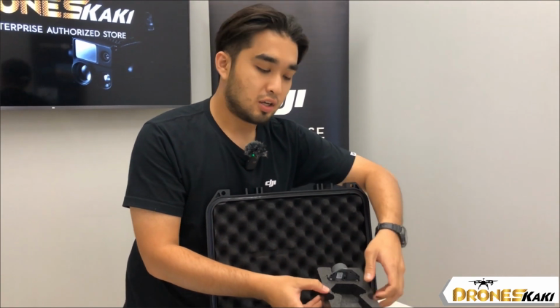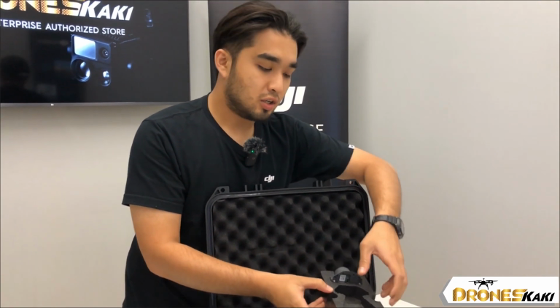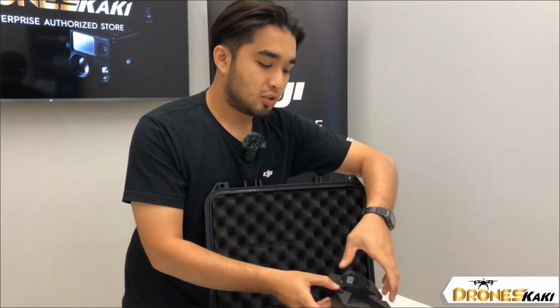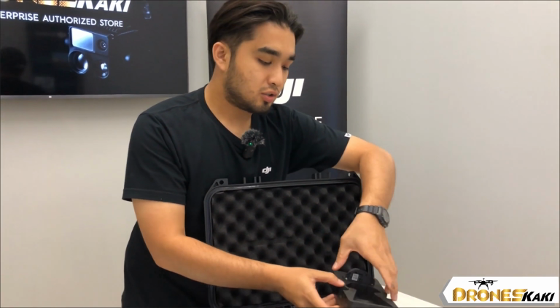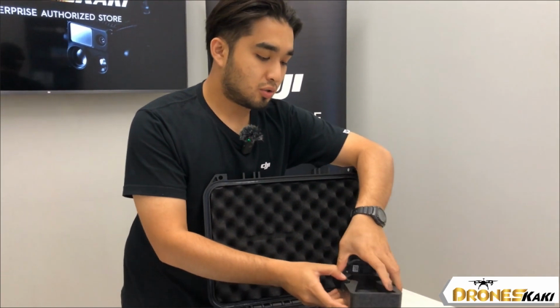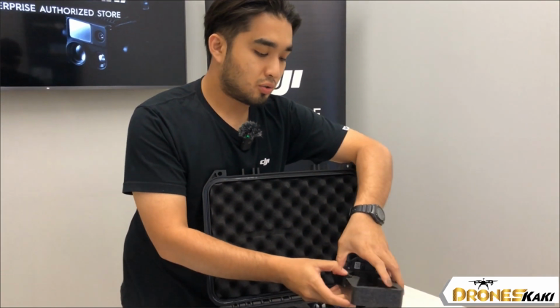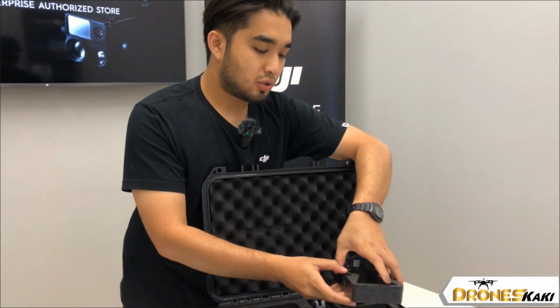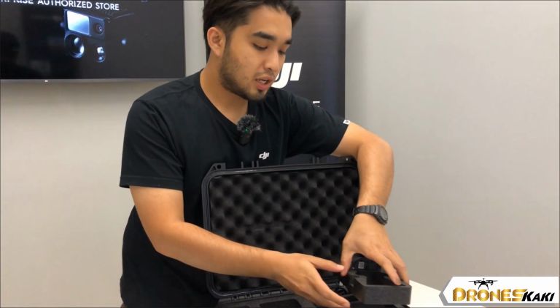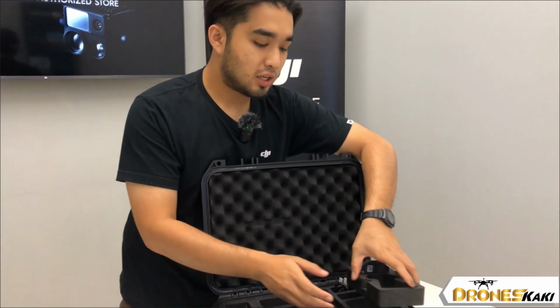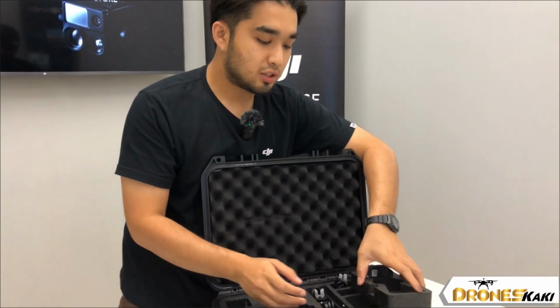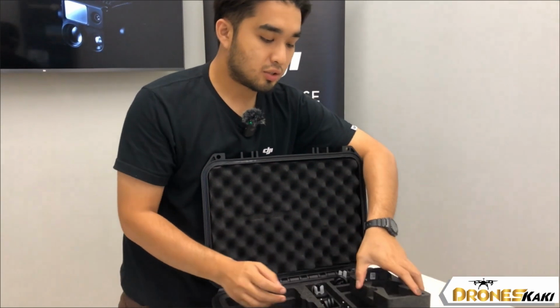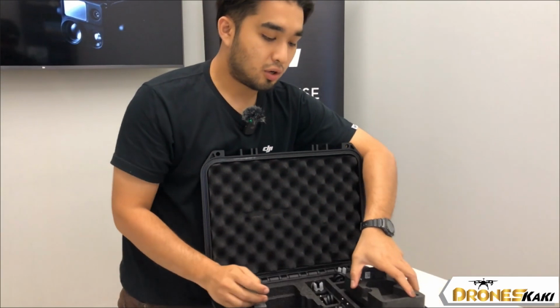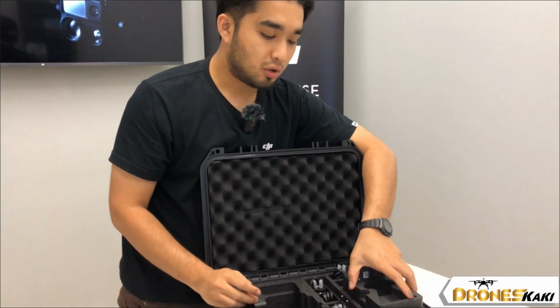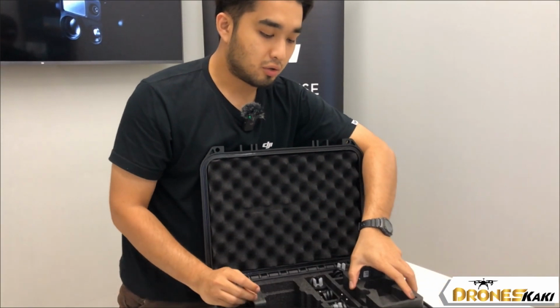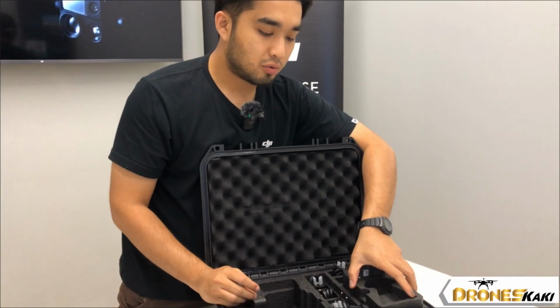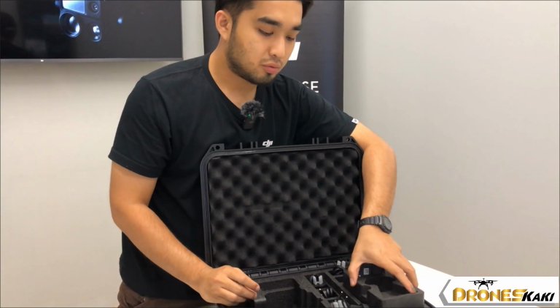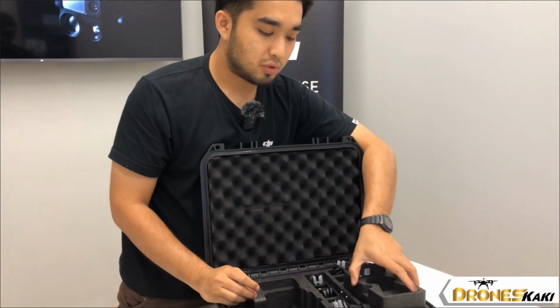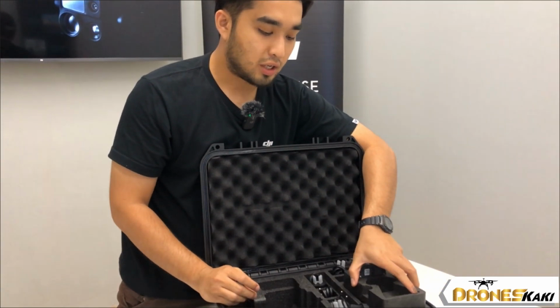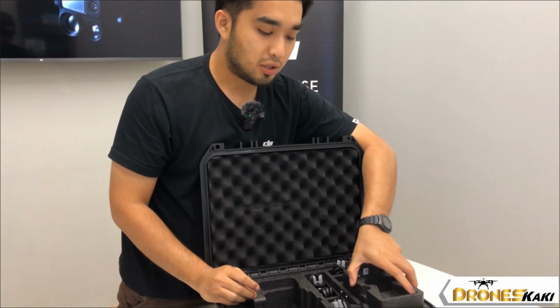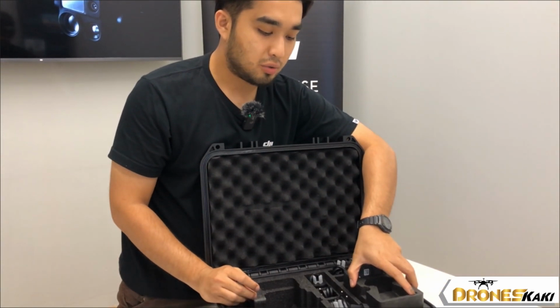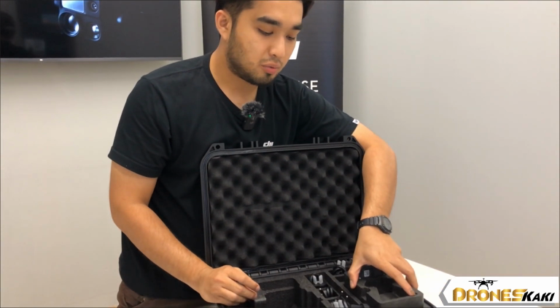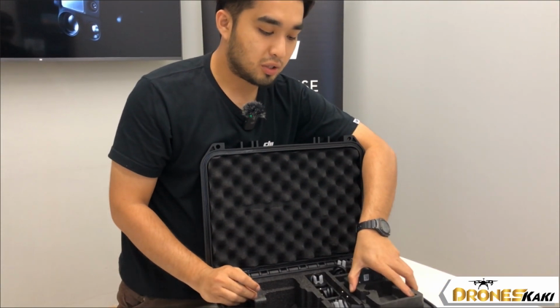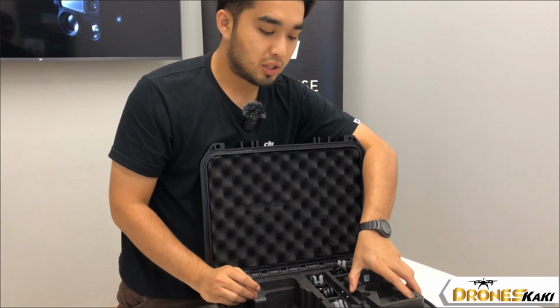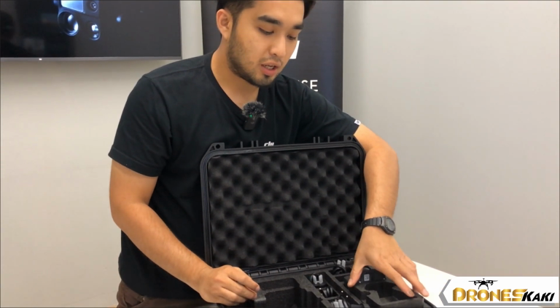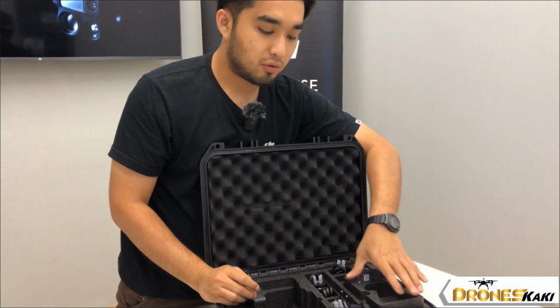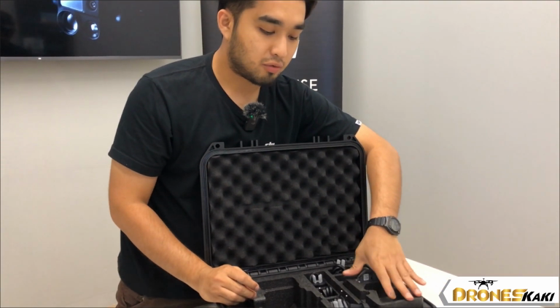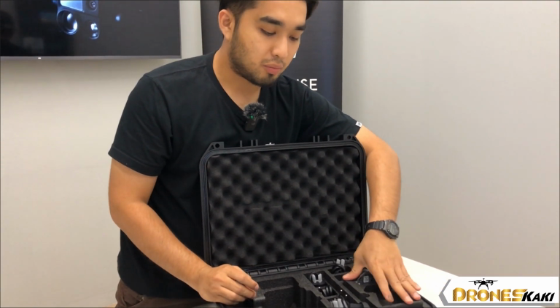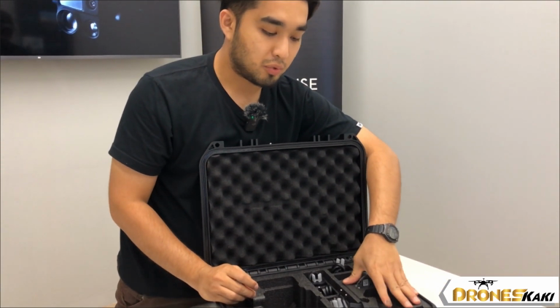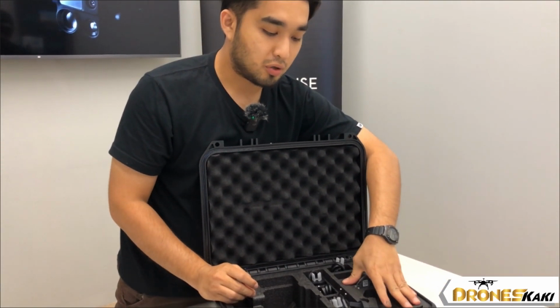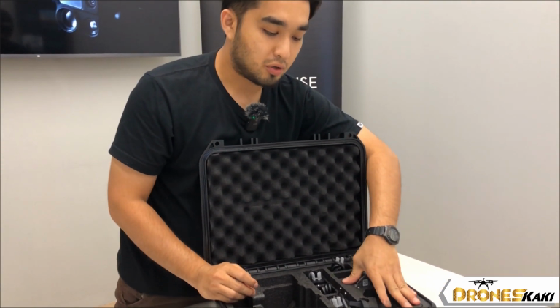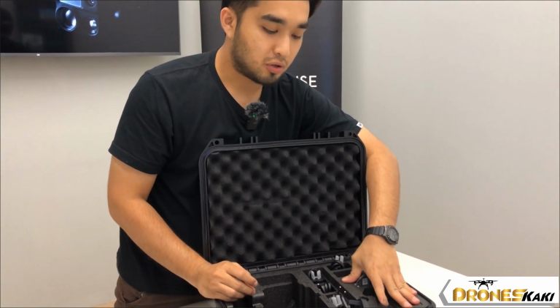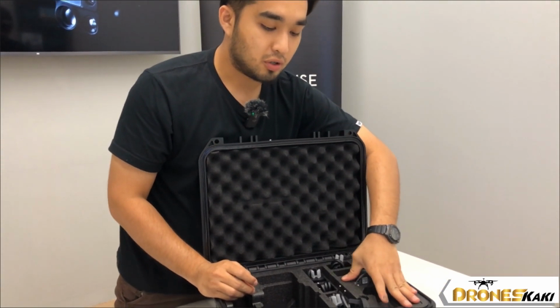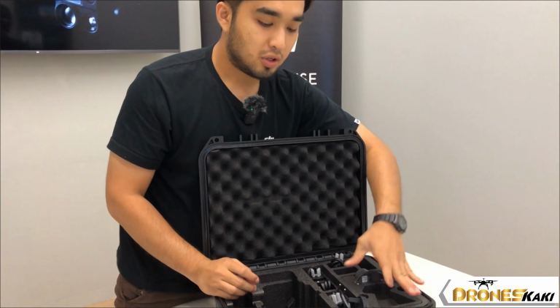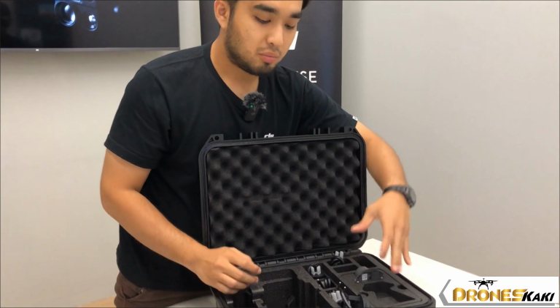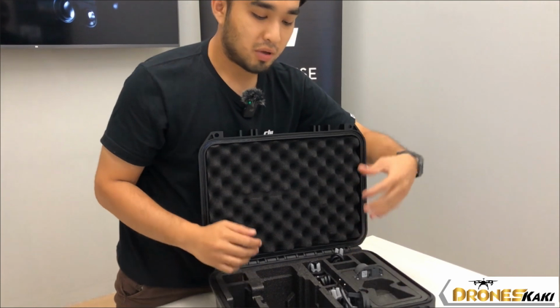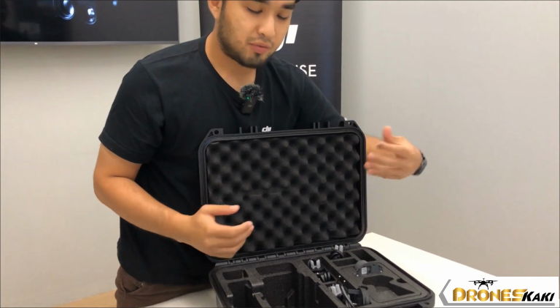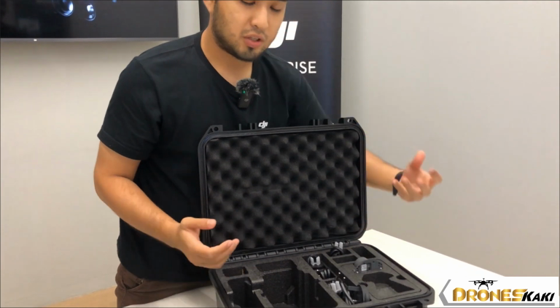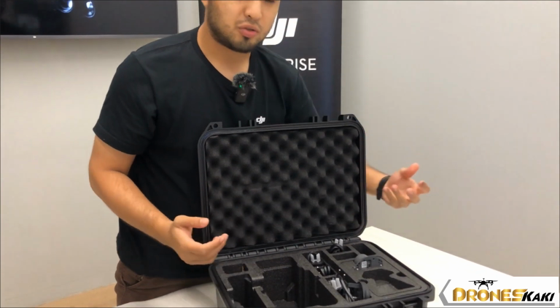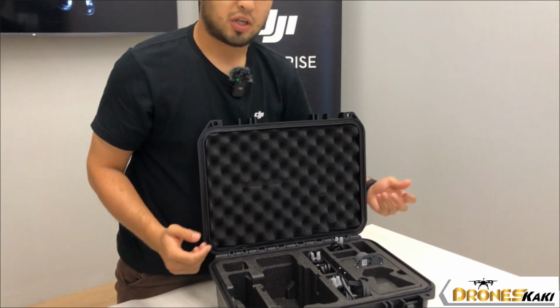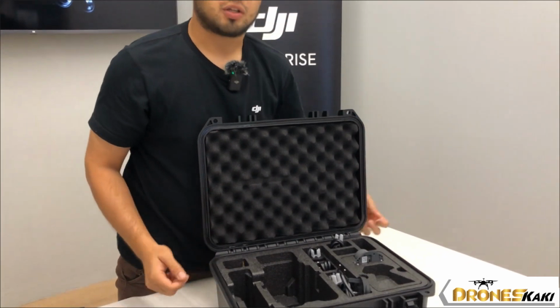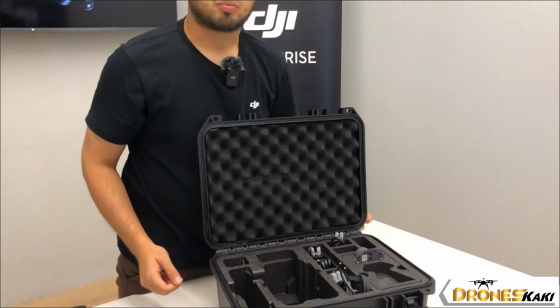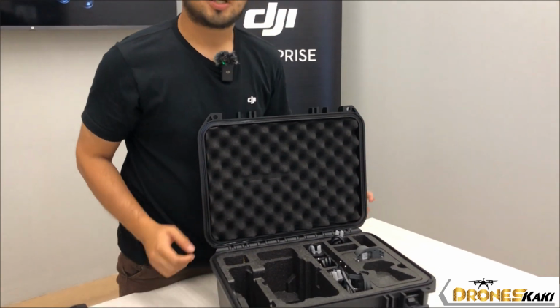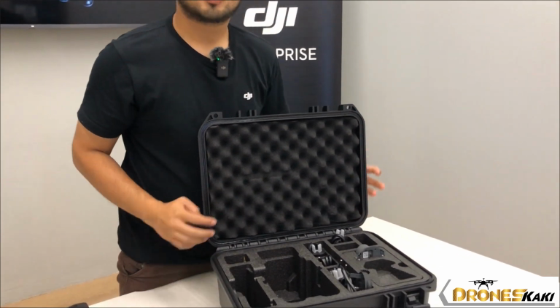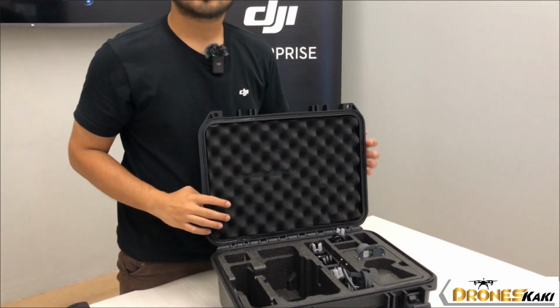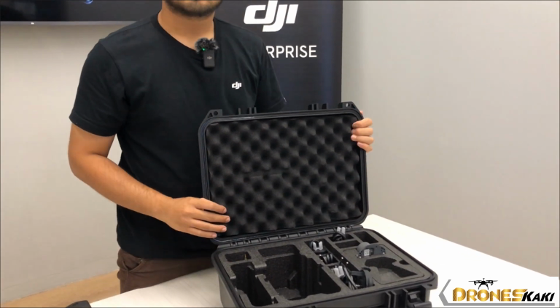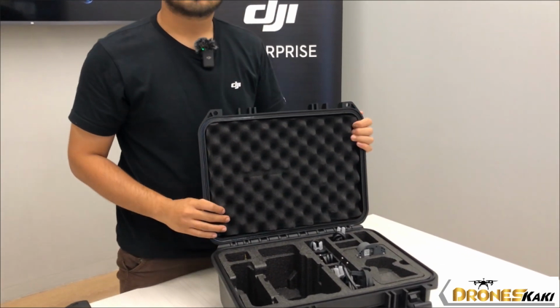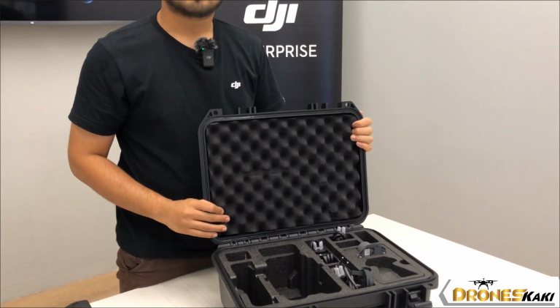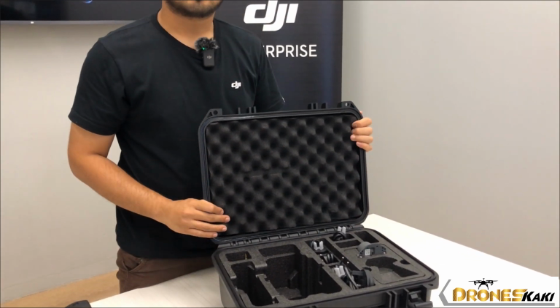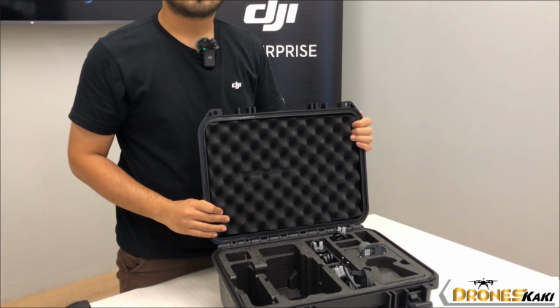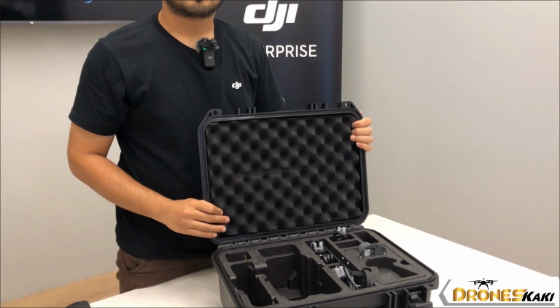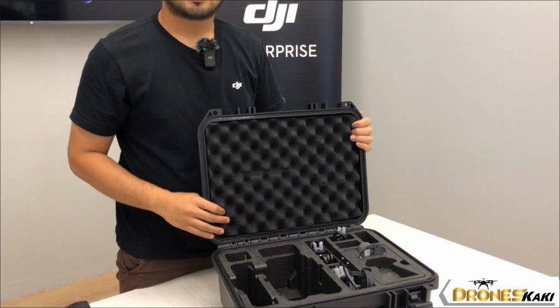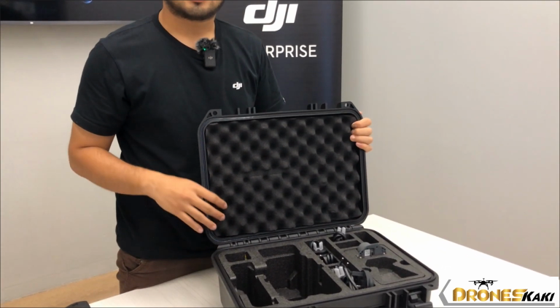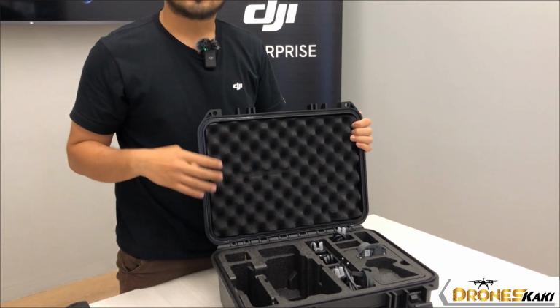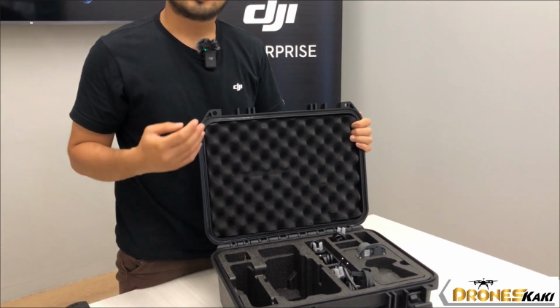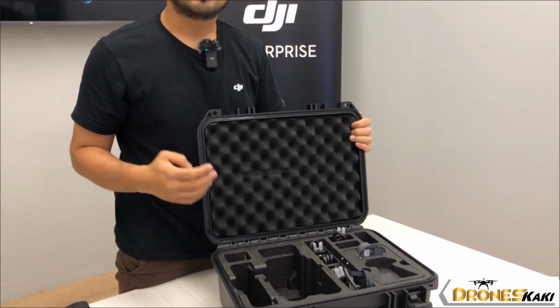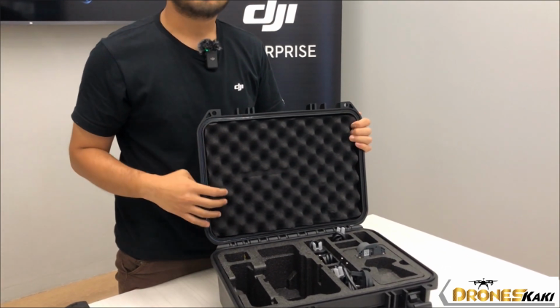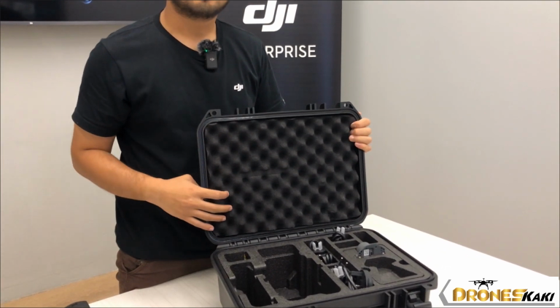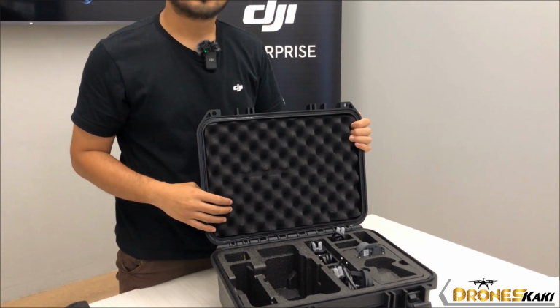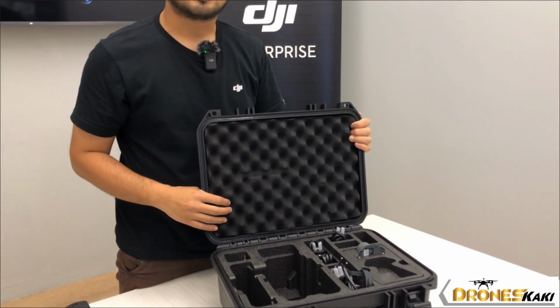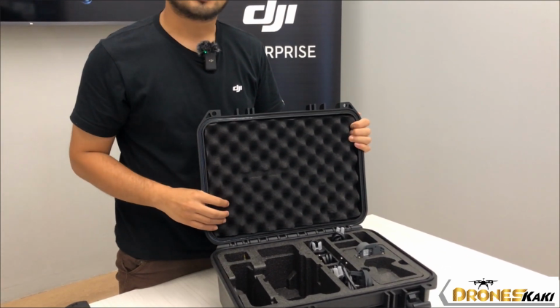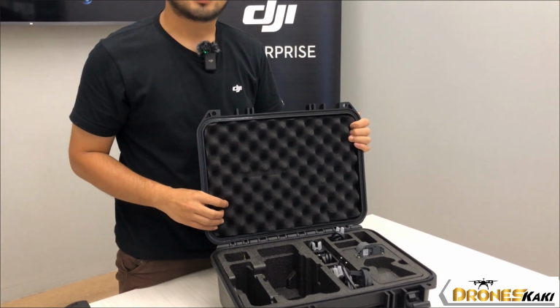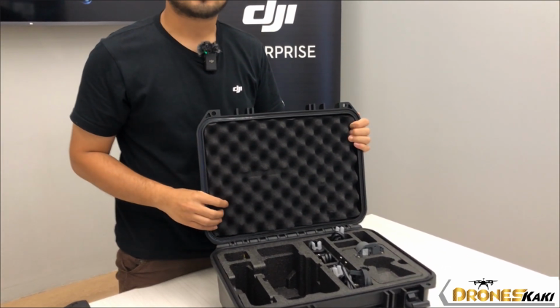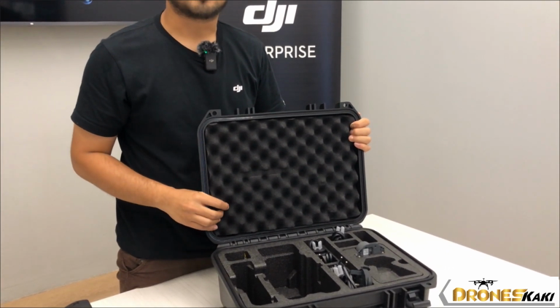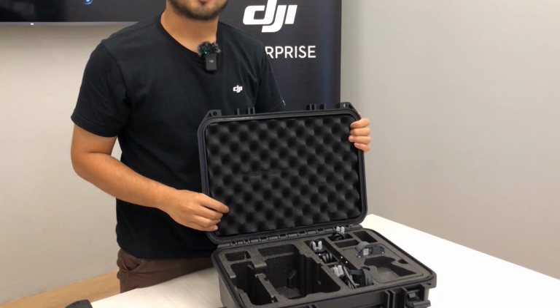That is all that you will get from your Mavic 3 Enterprise. I'll see you in the next one.